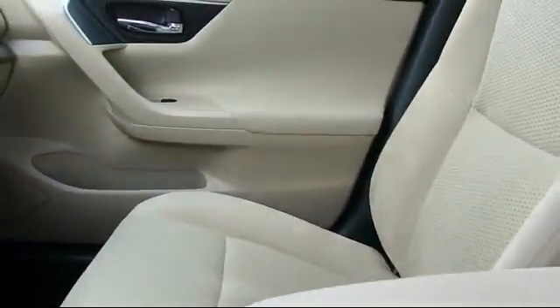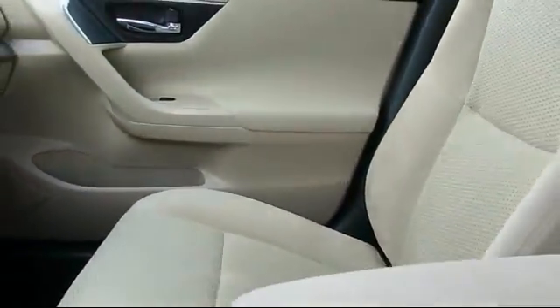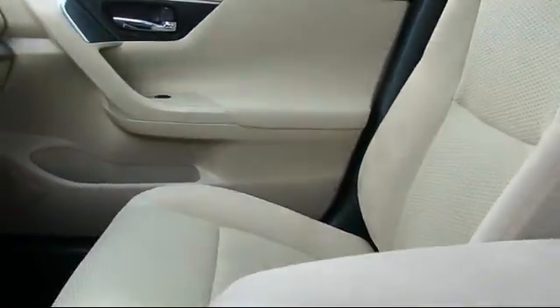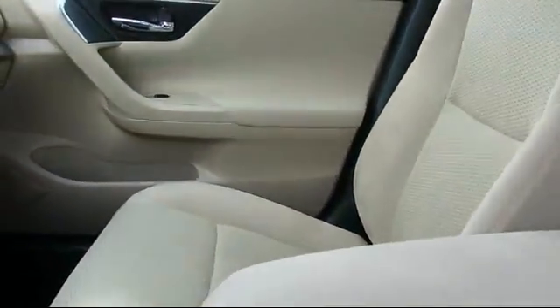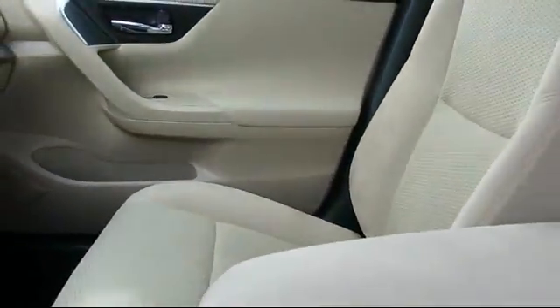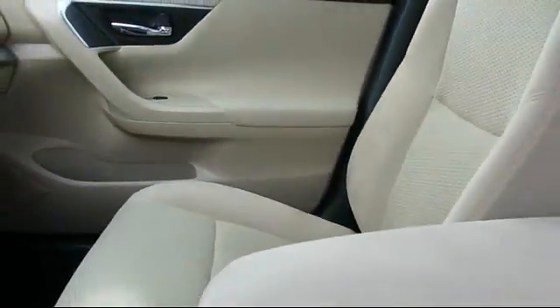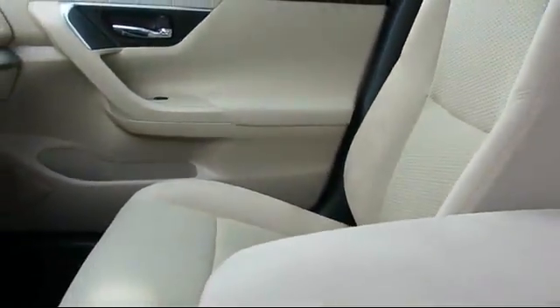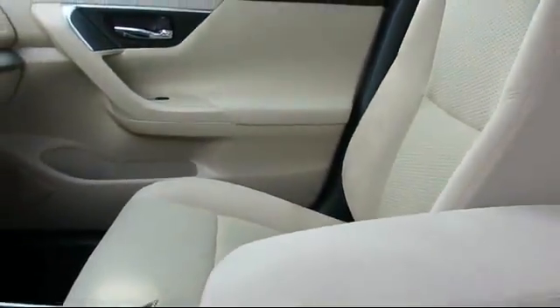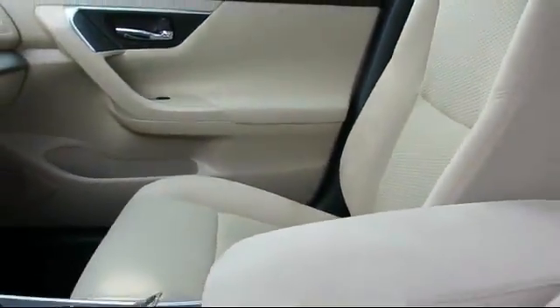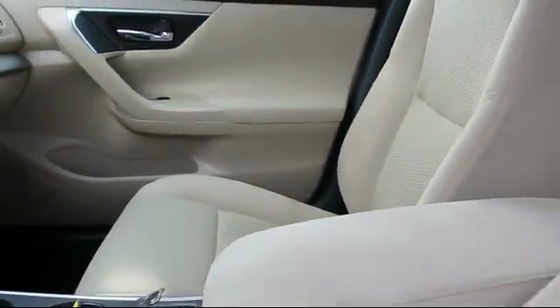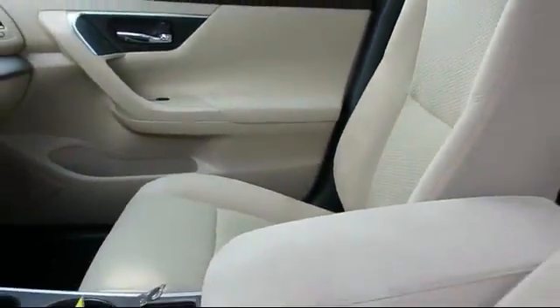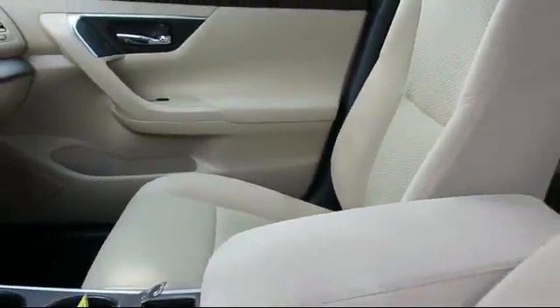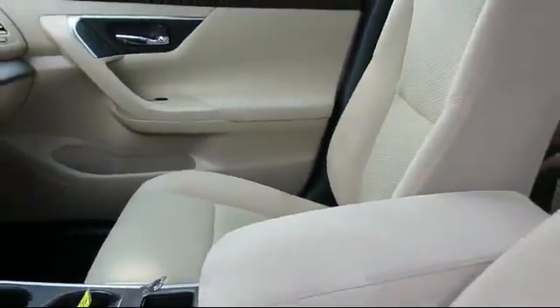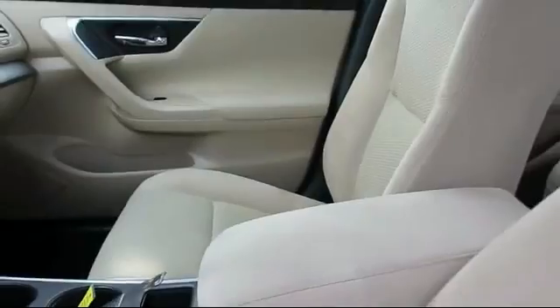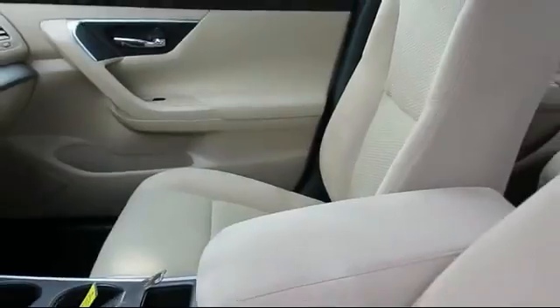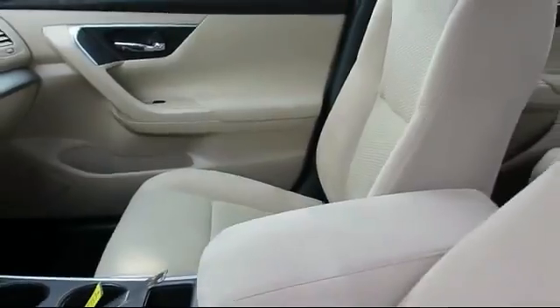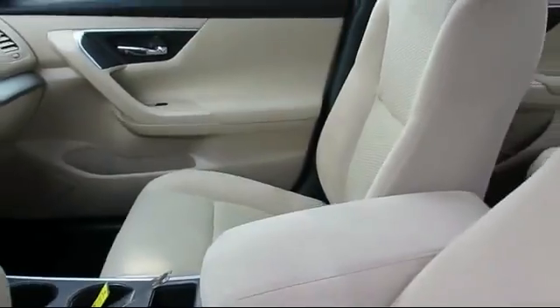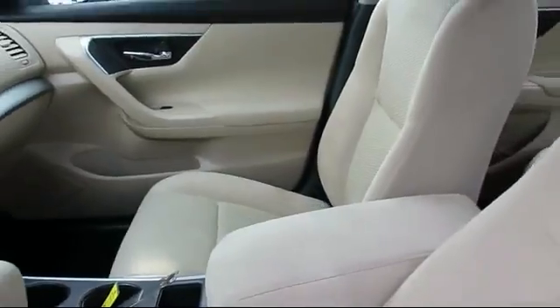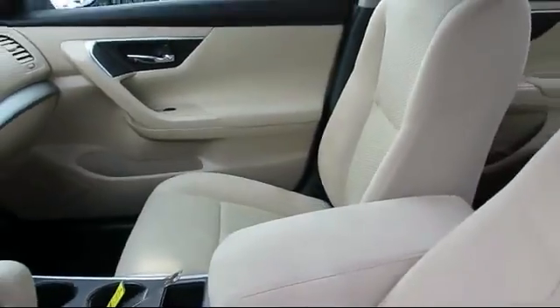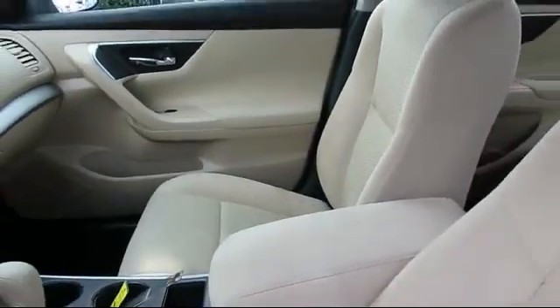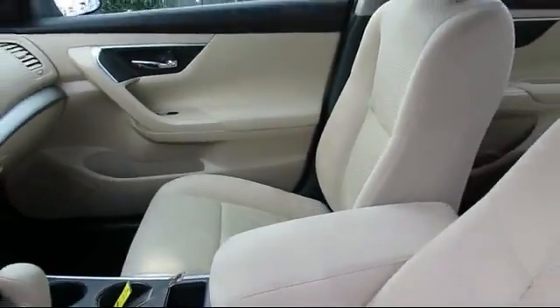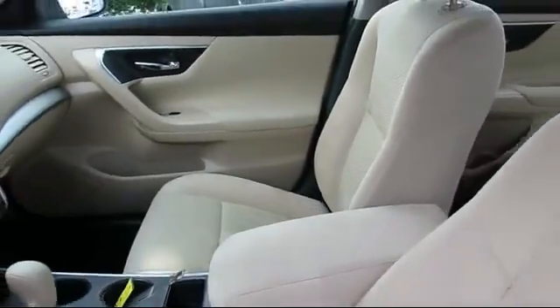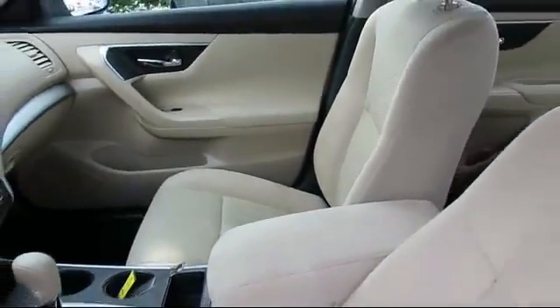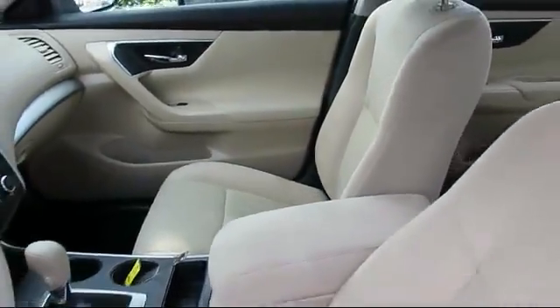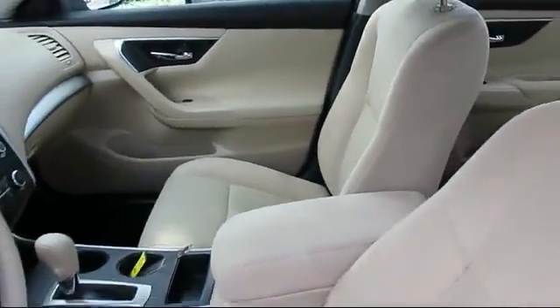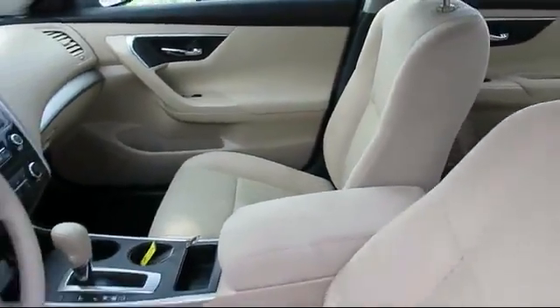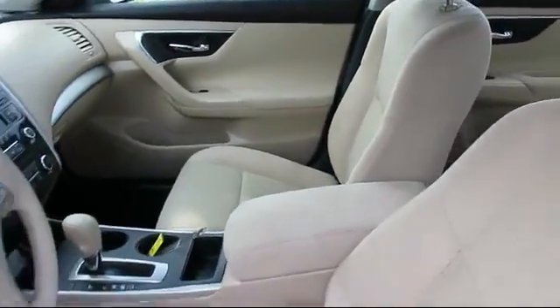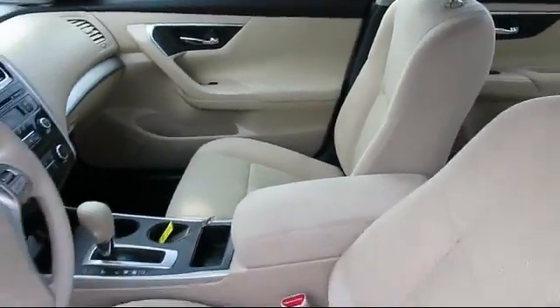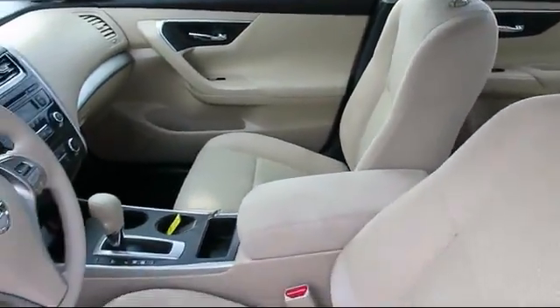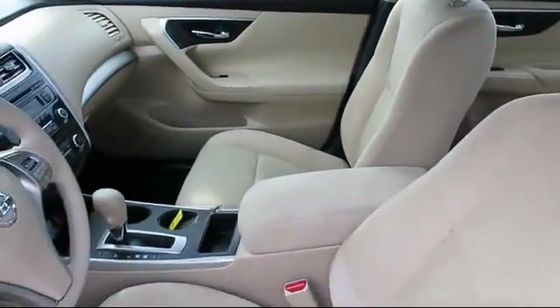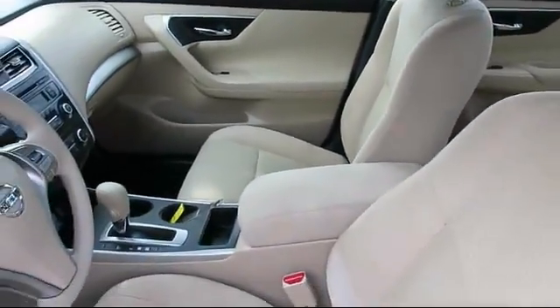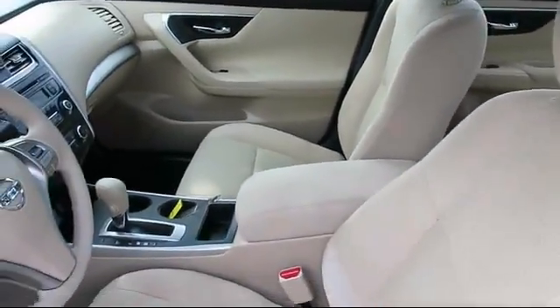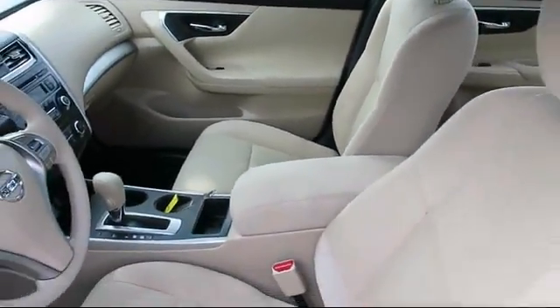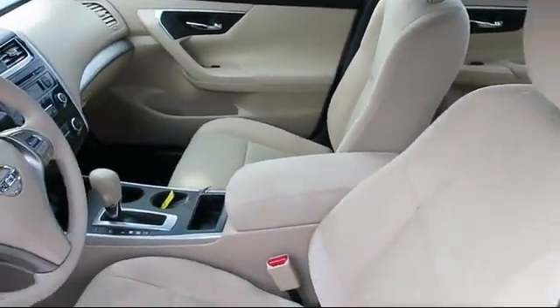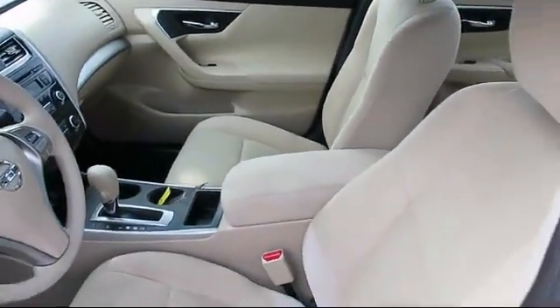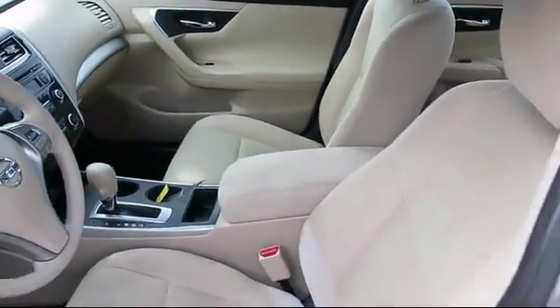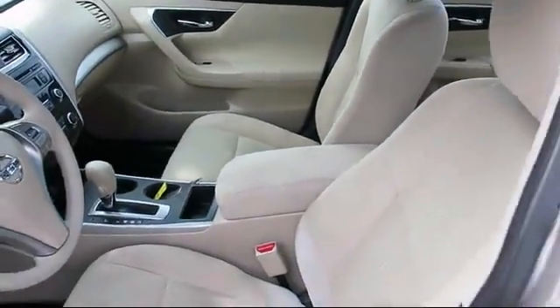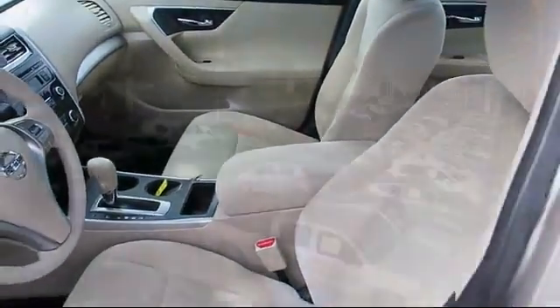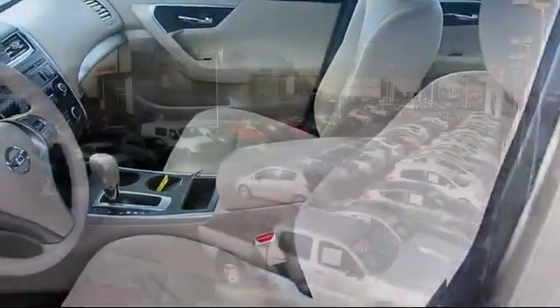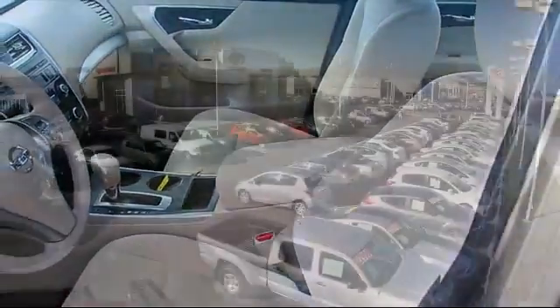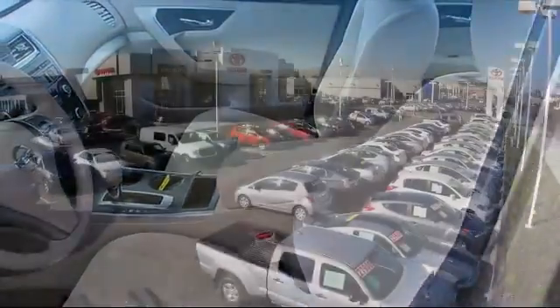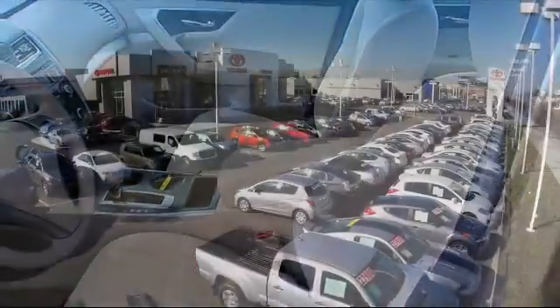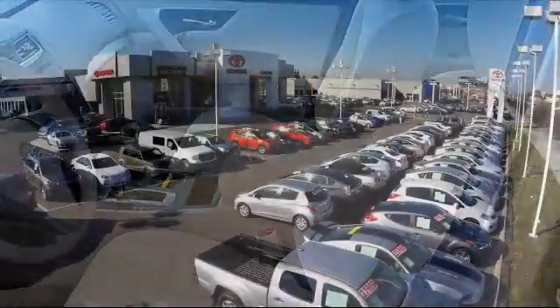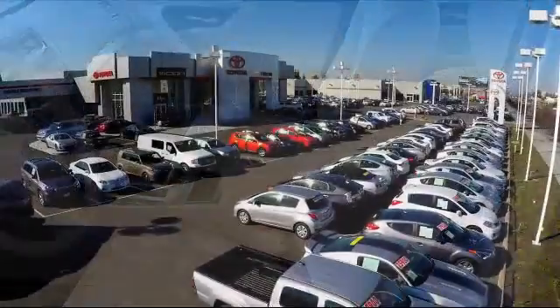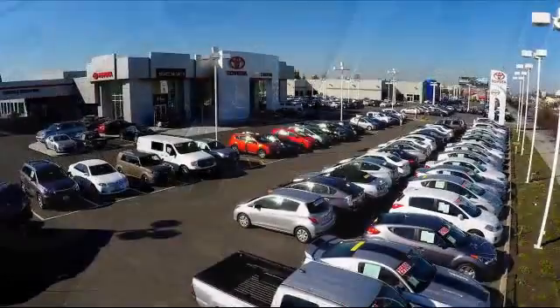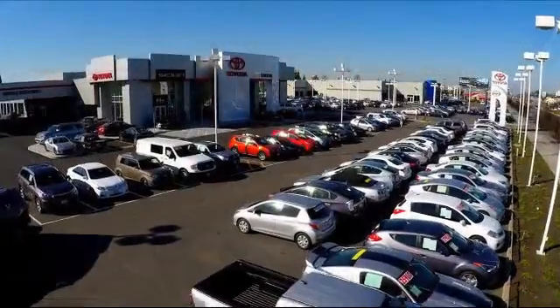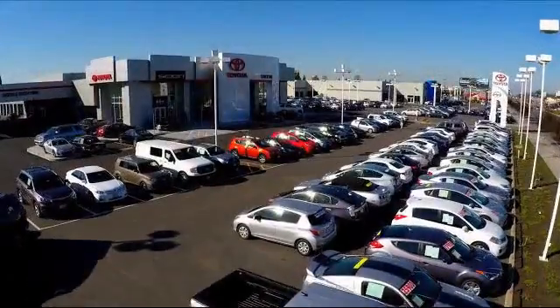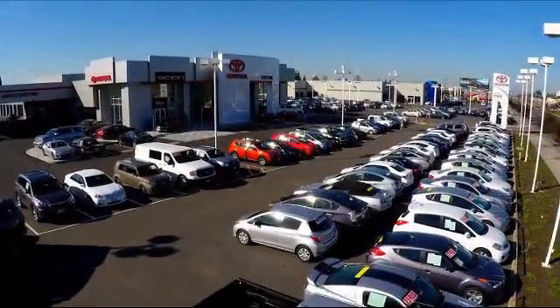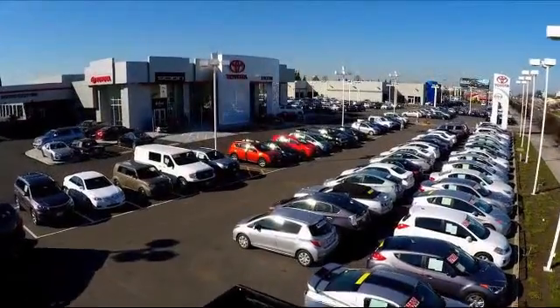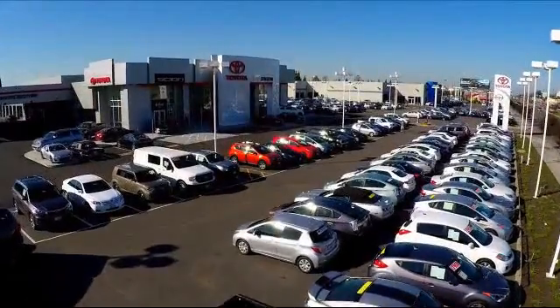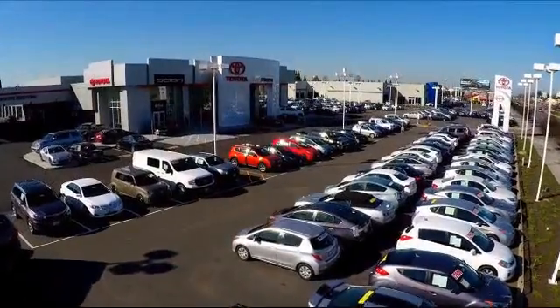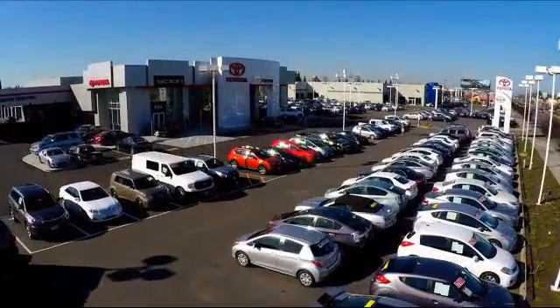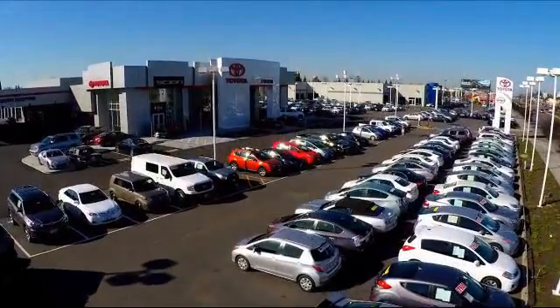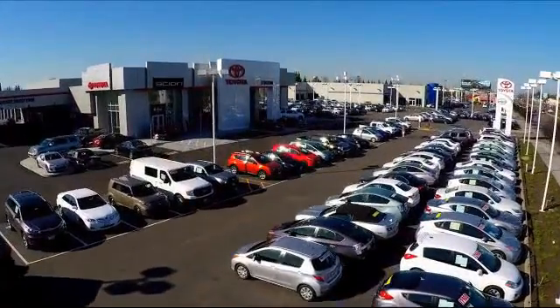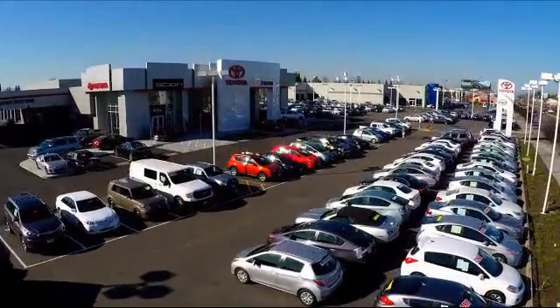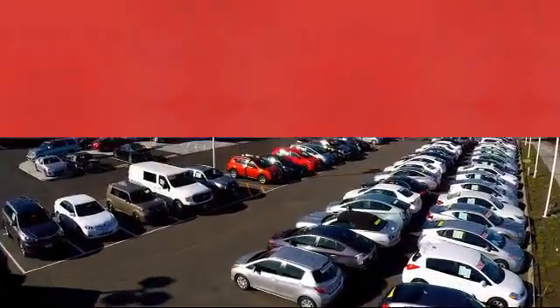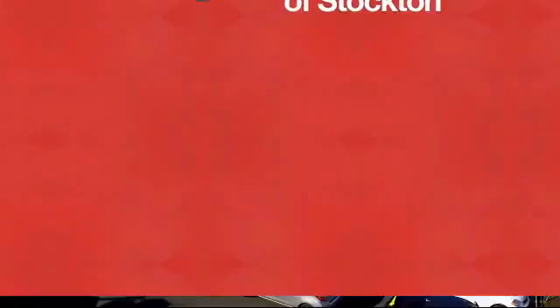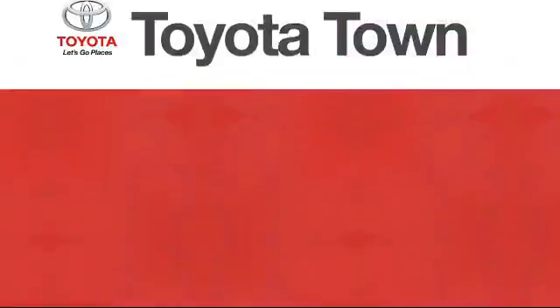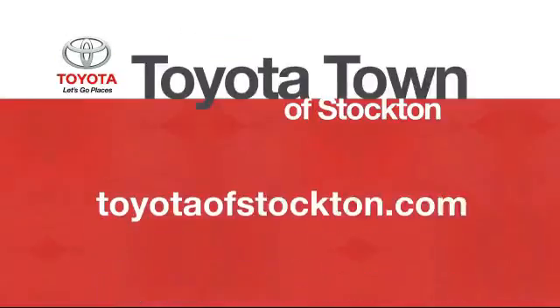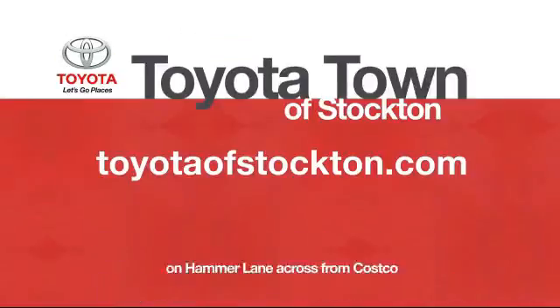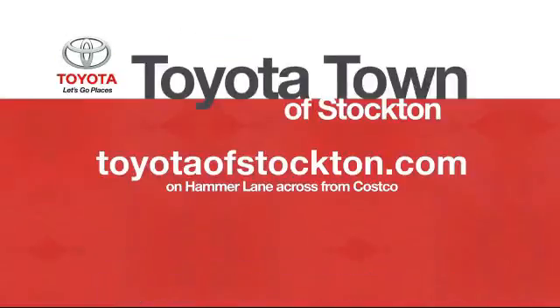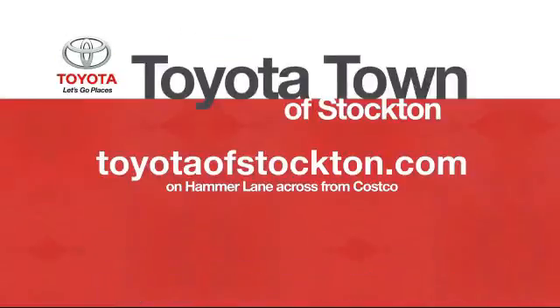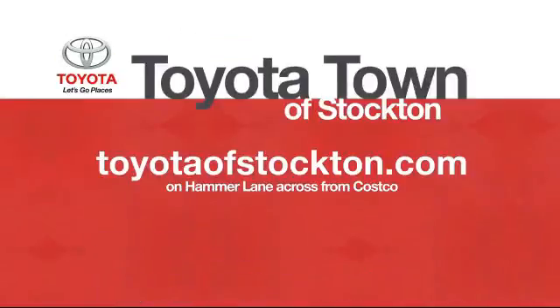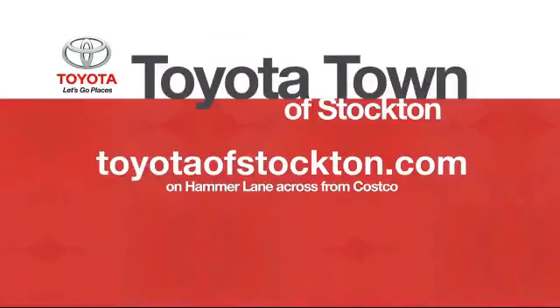We hope you'll give us the opportunity to show you what excellence in customer service looks like, so give us a call or stop by. We're located at 2150 East Hammer Lane in Stockton.